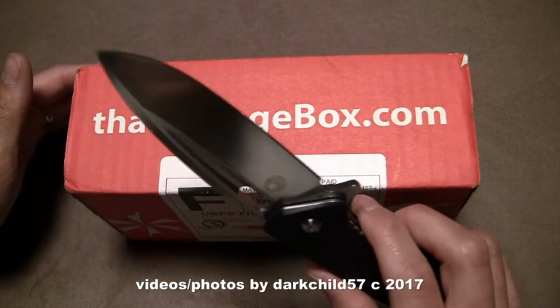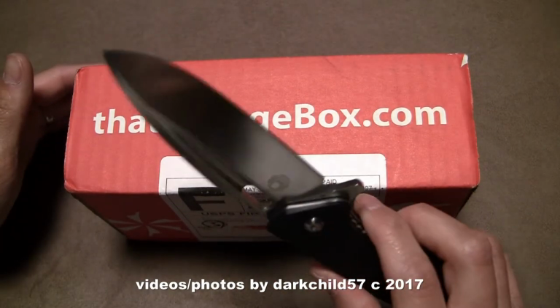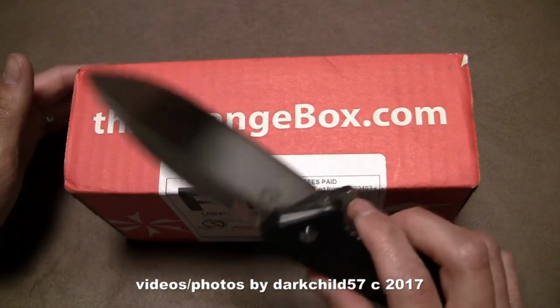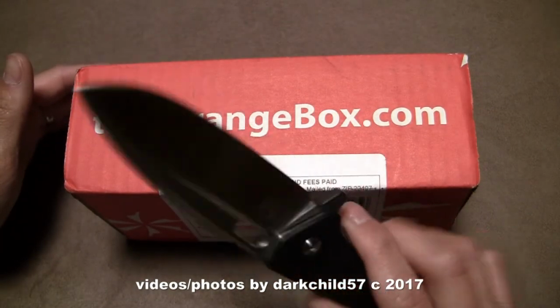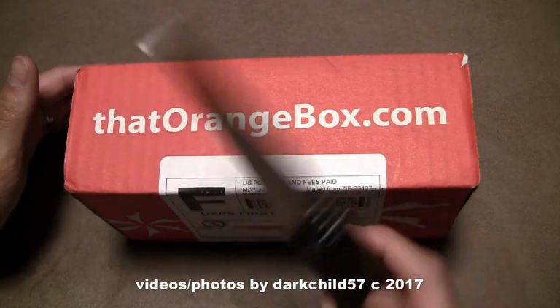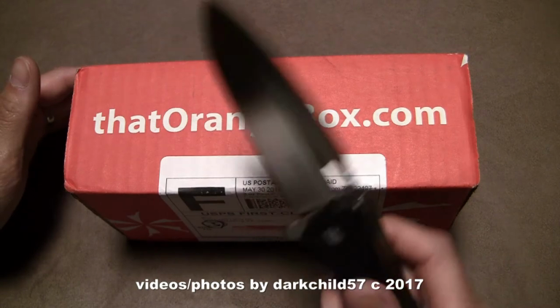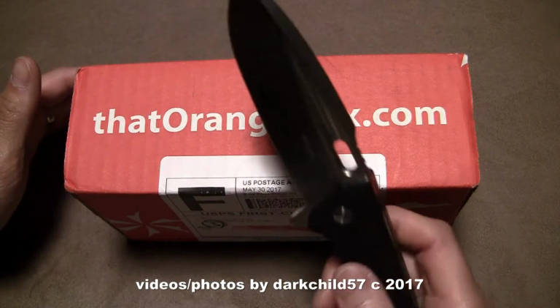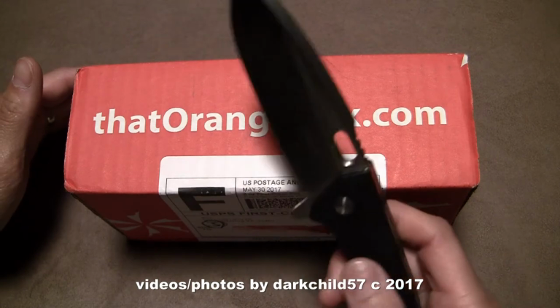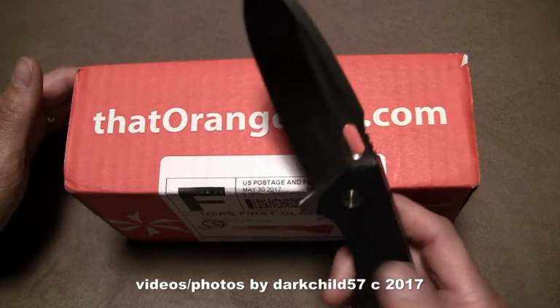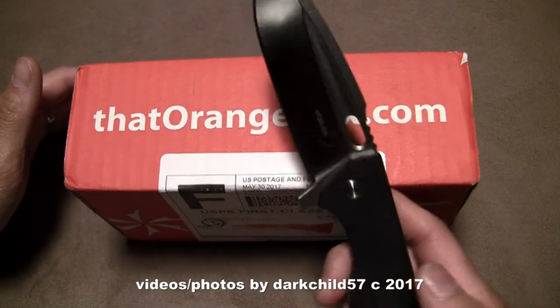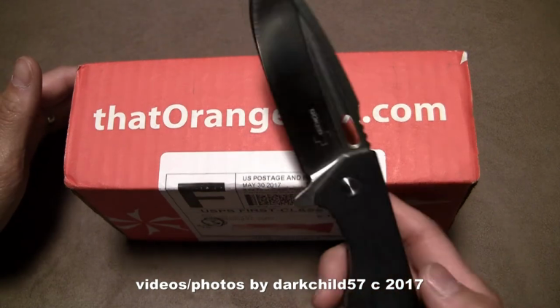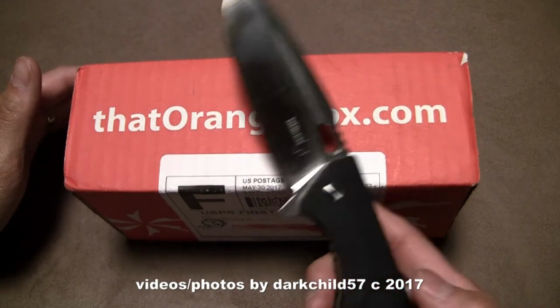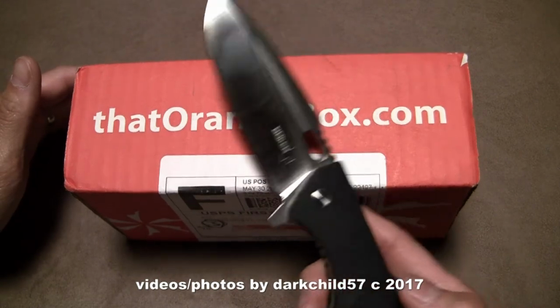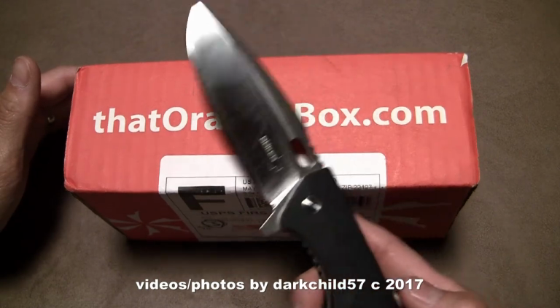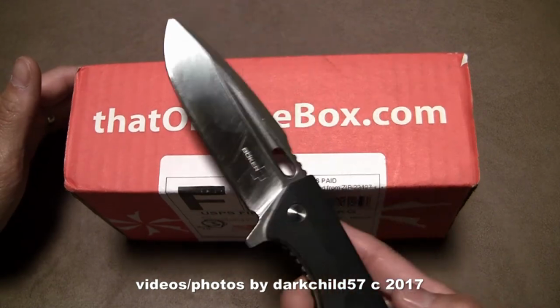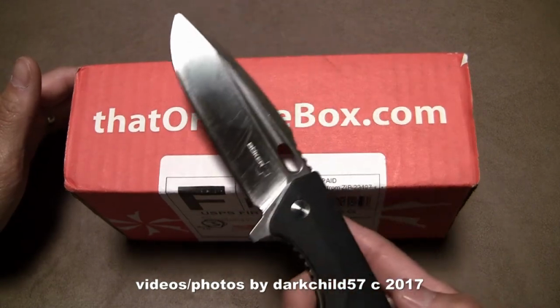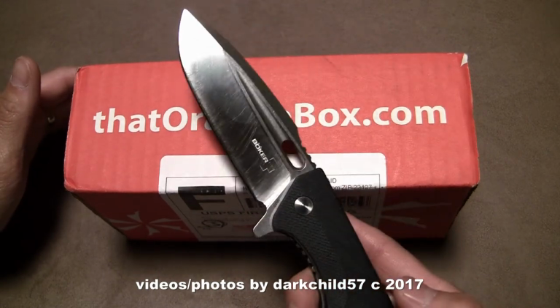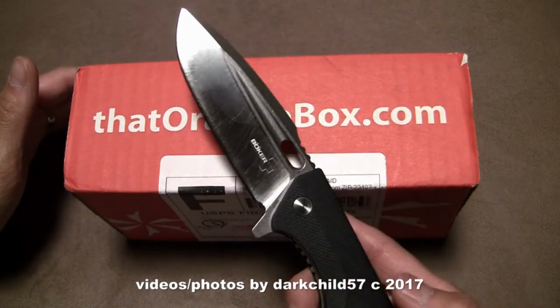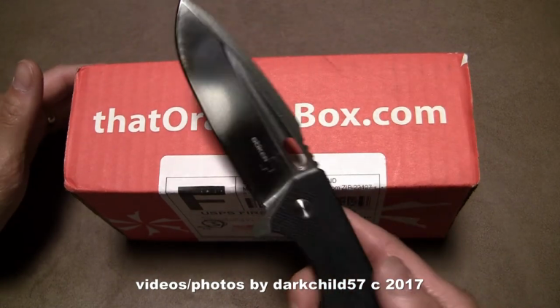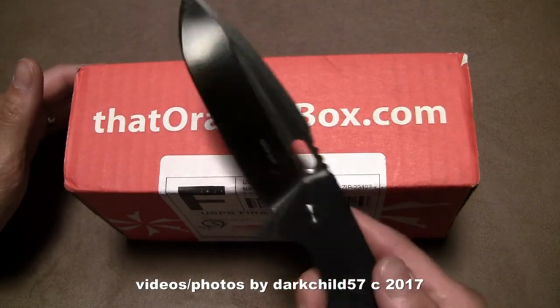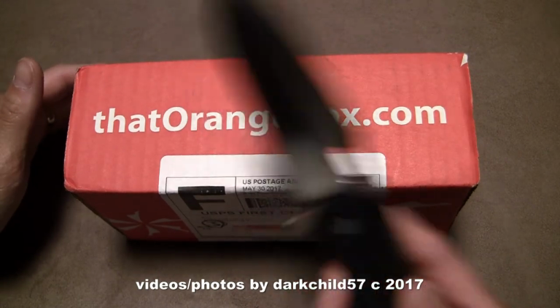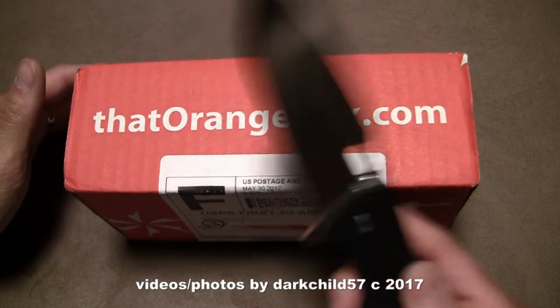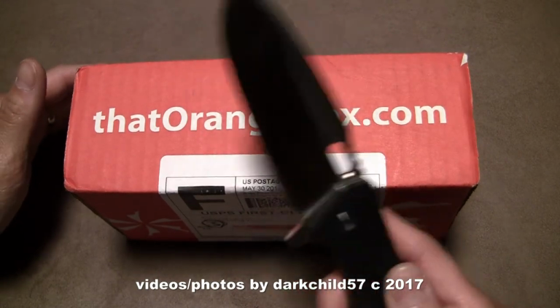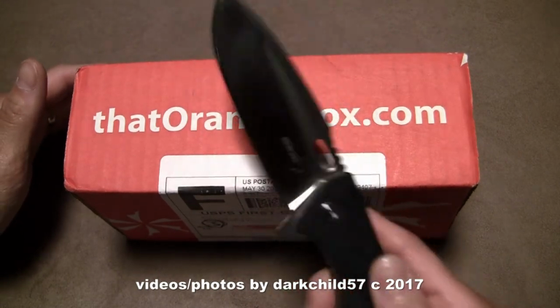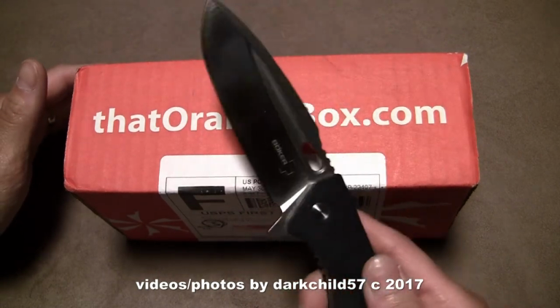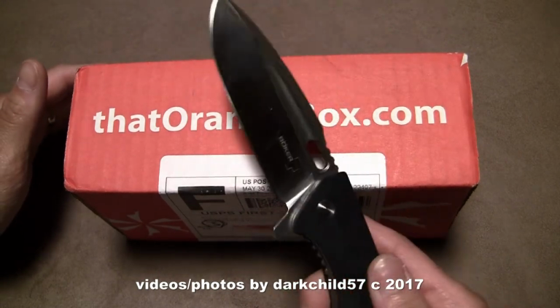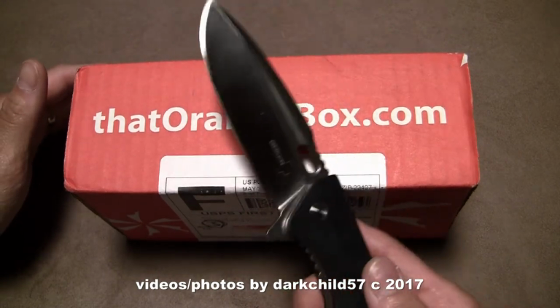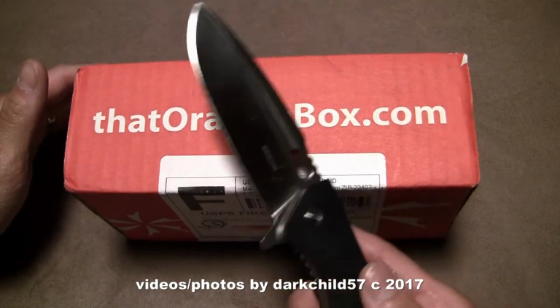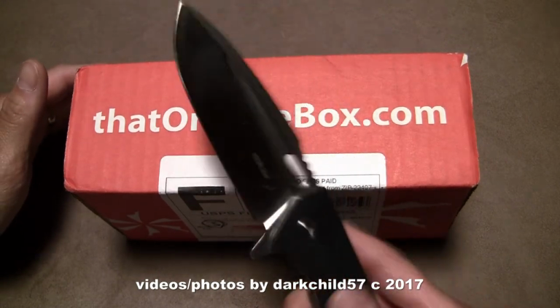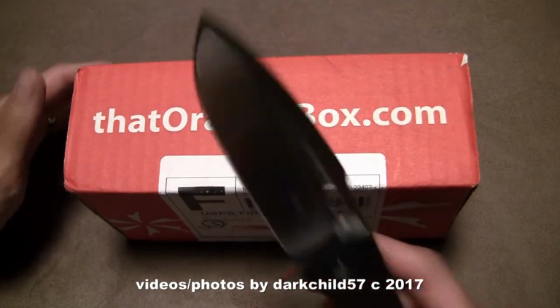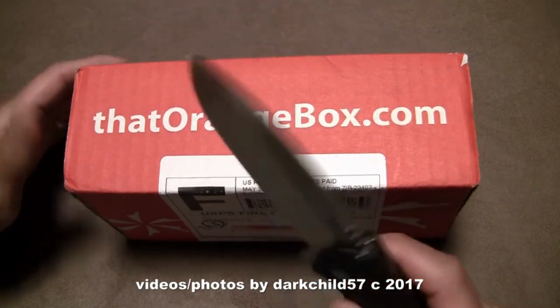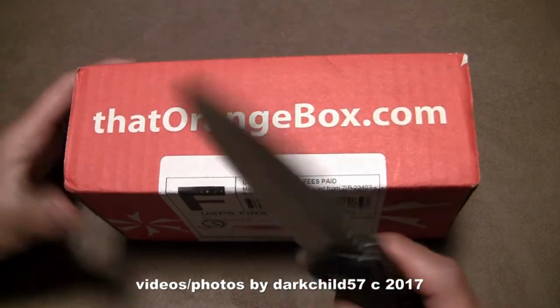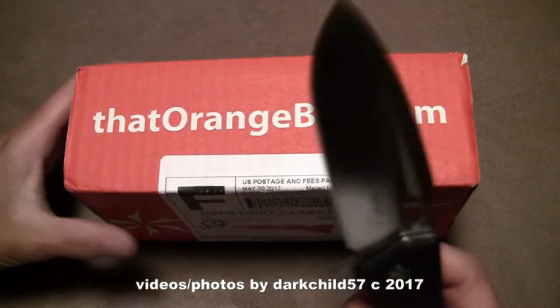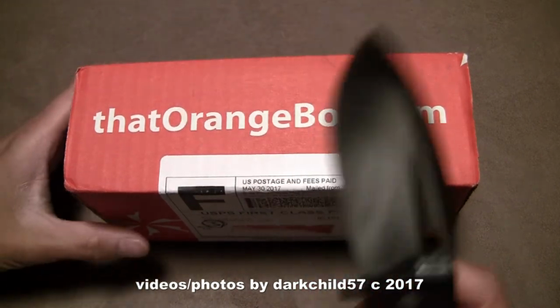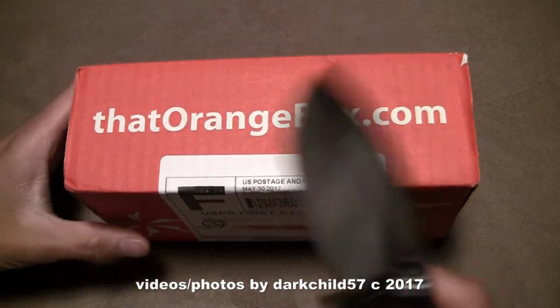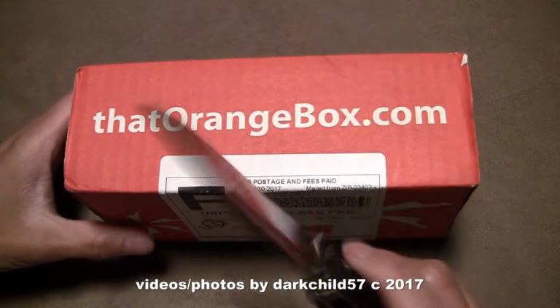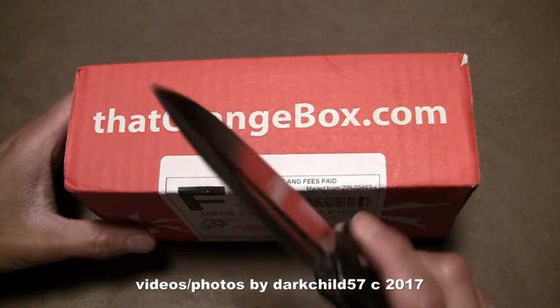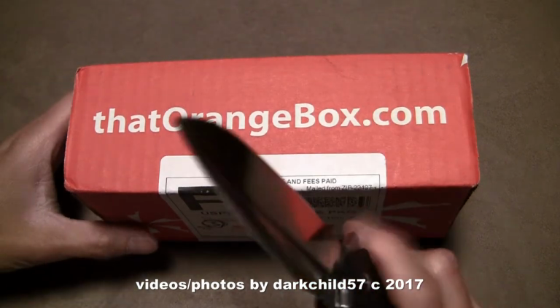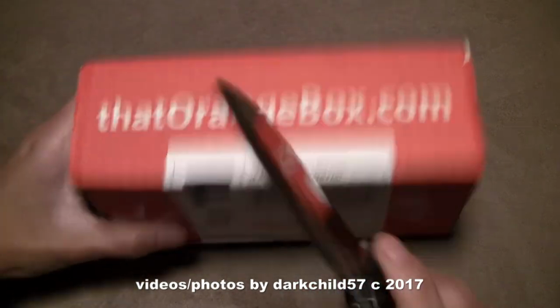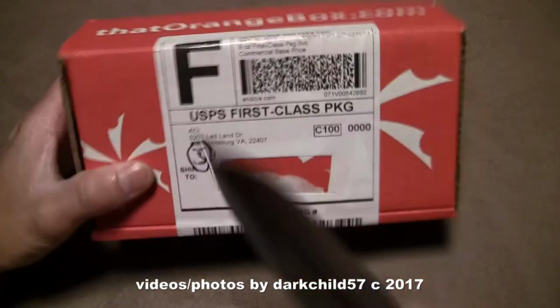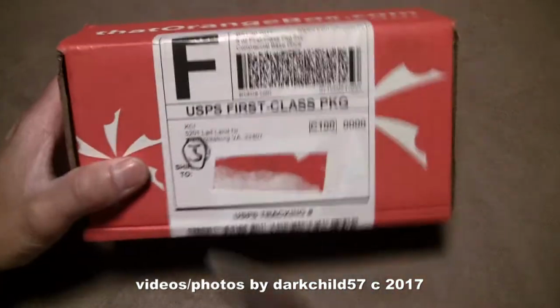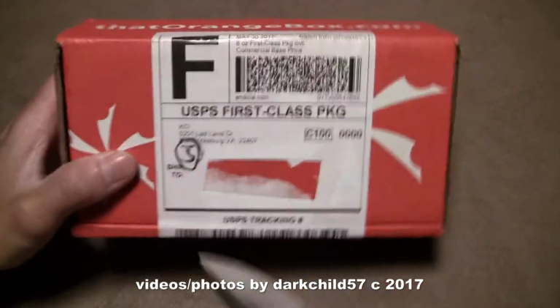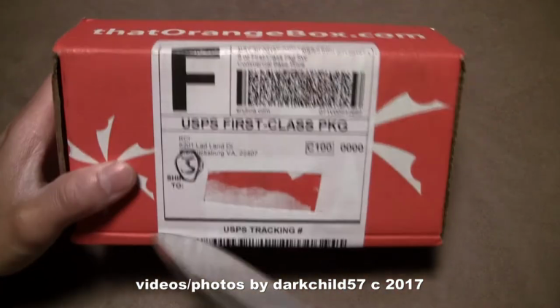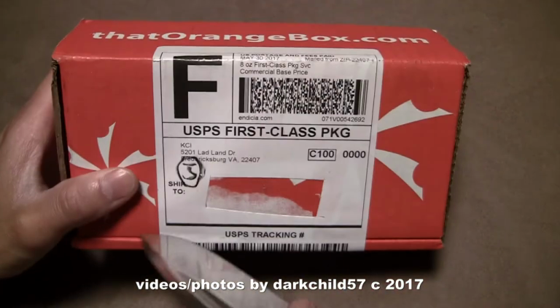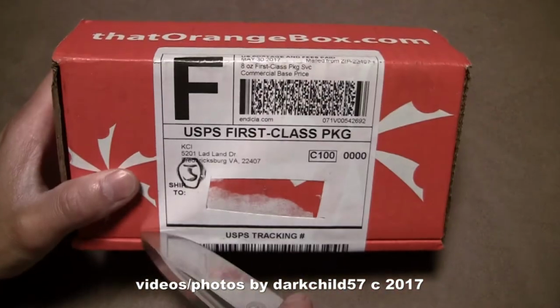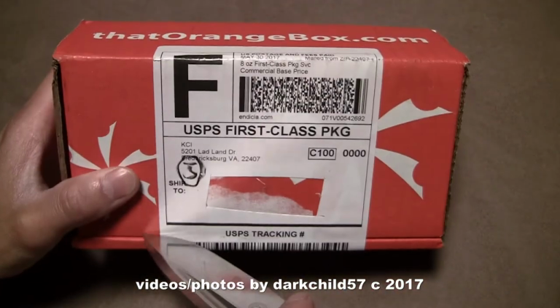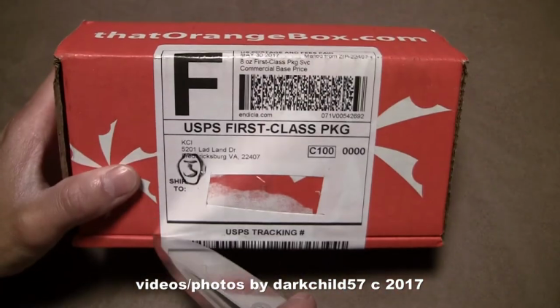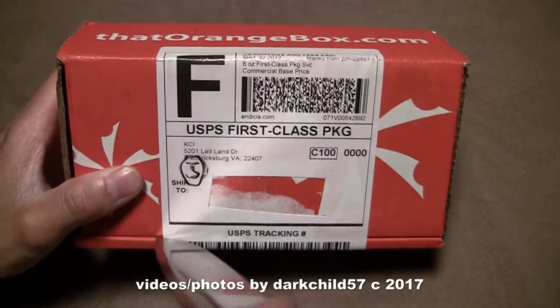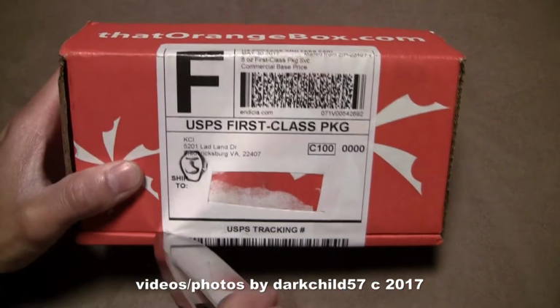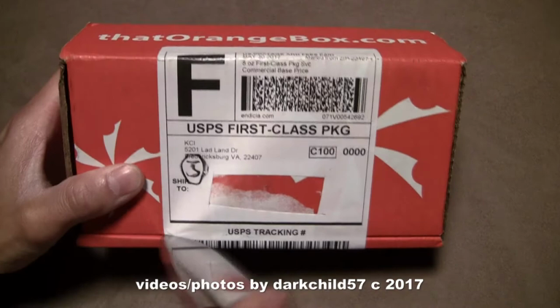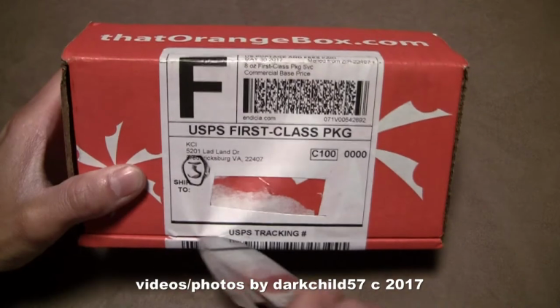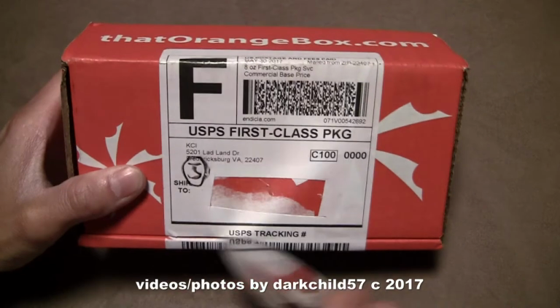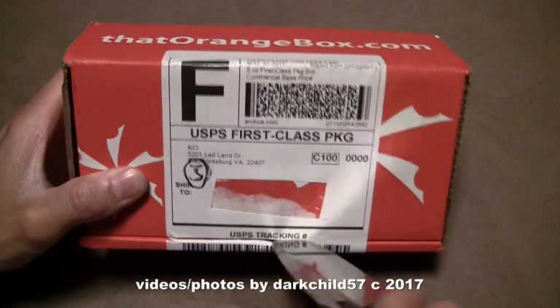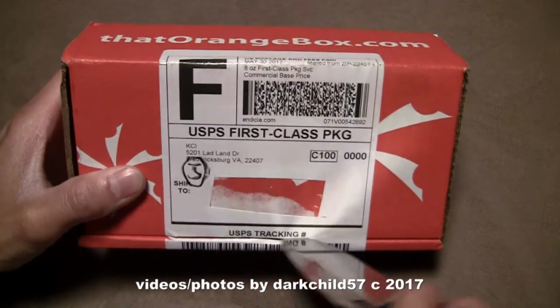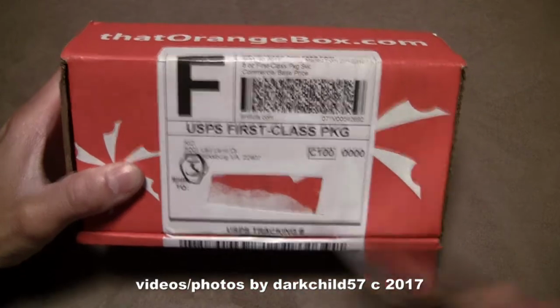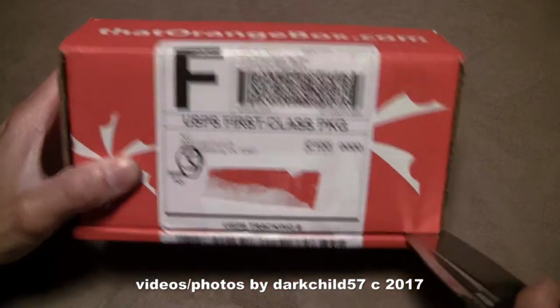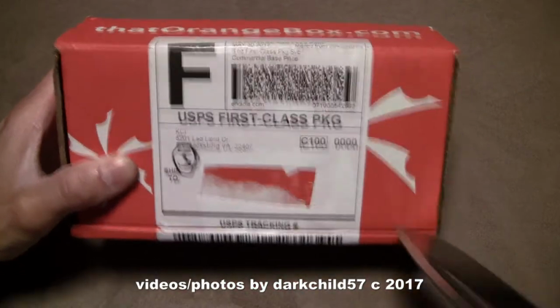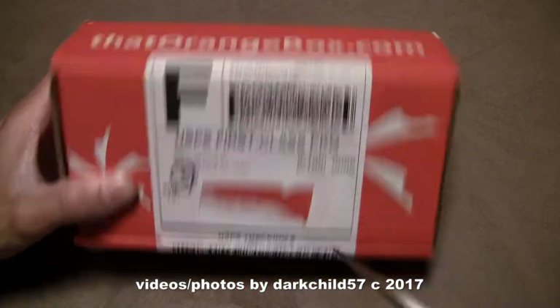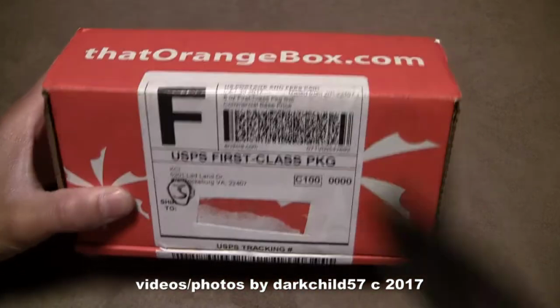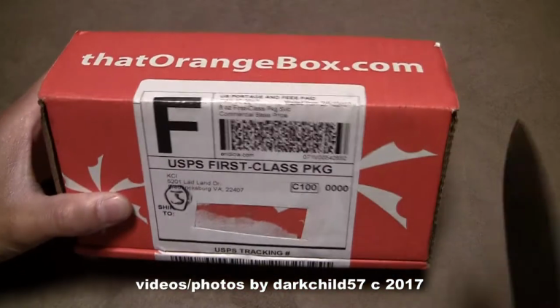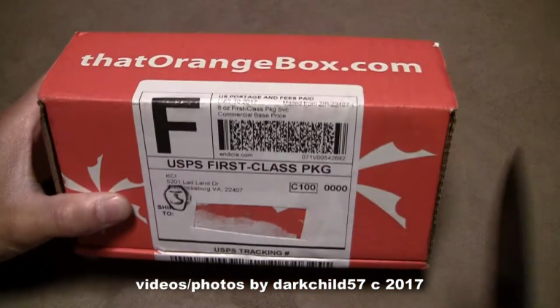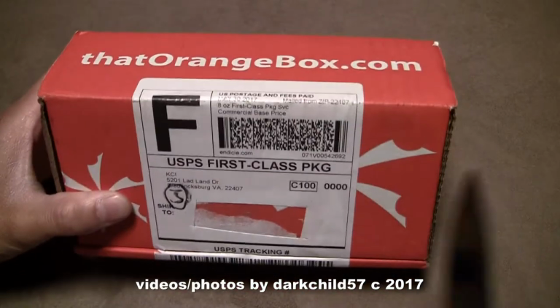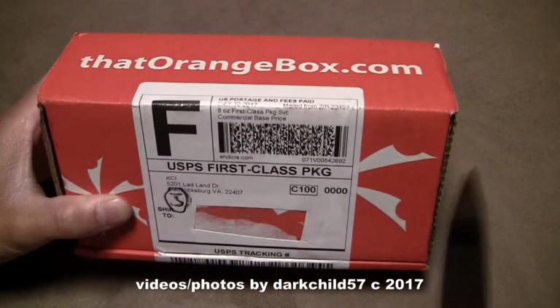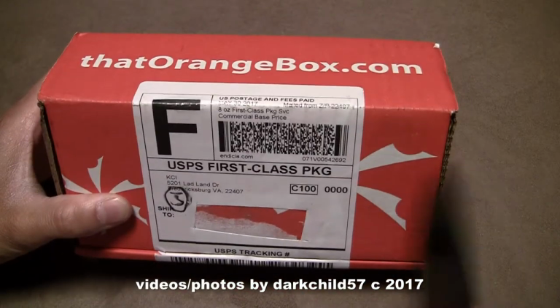Doing the honors will be the Boker Plus Caracal — review to come on this. I've been using this lately, so we'll just go ahead and open the box with this.